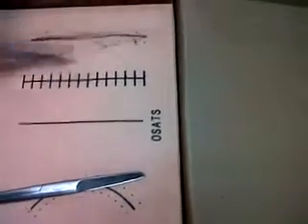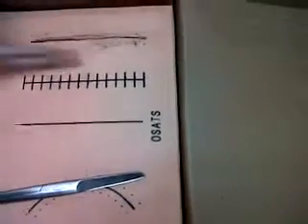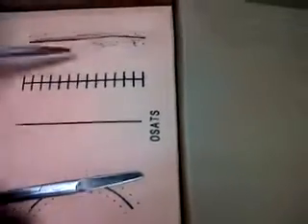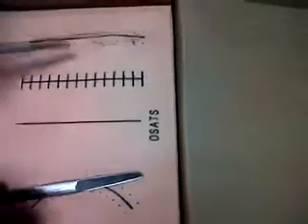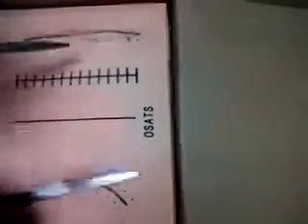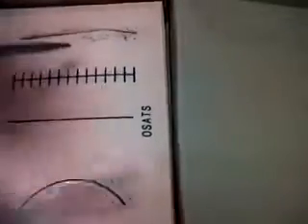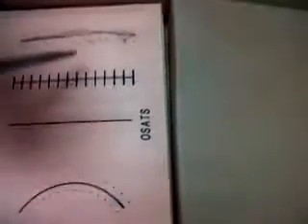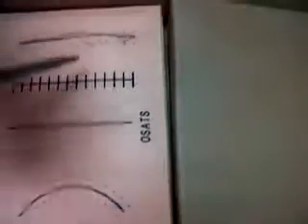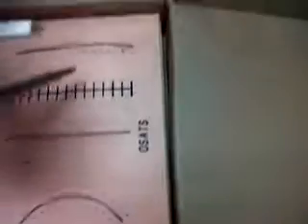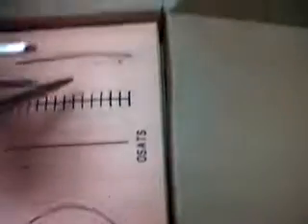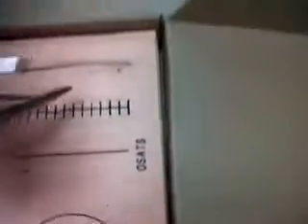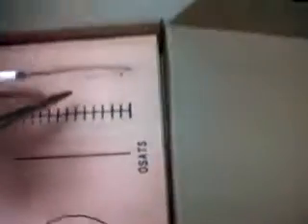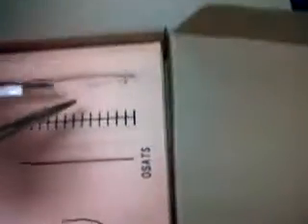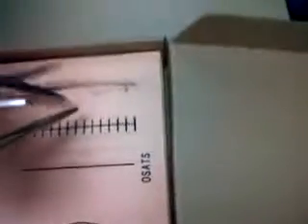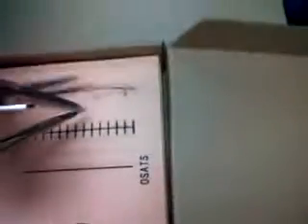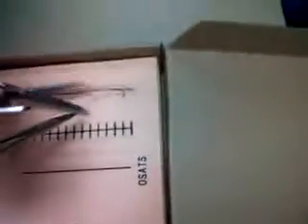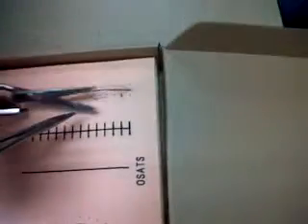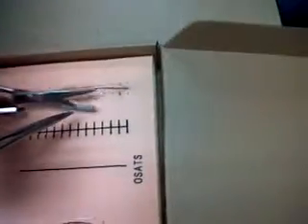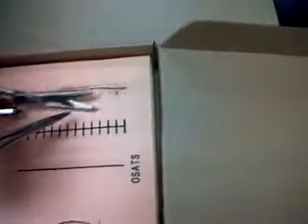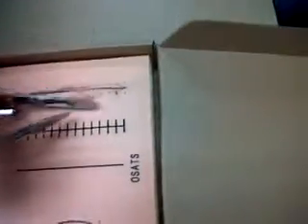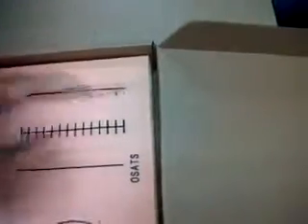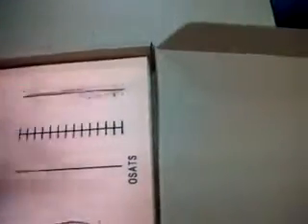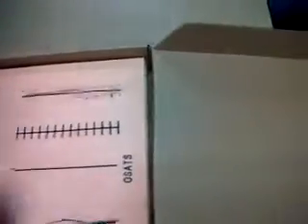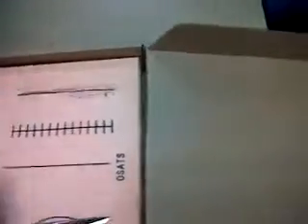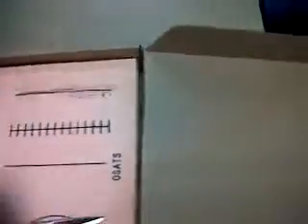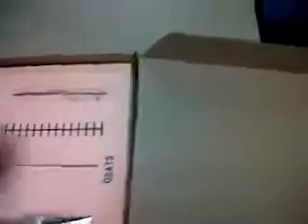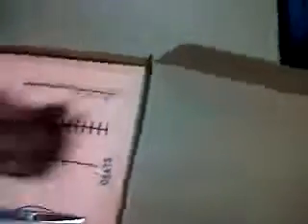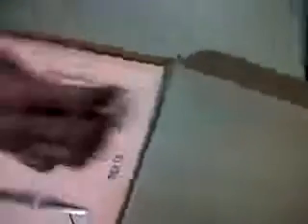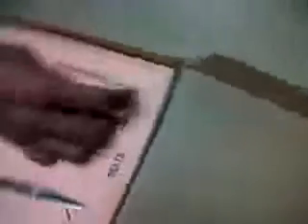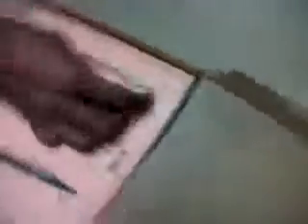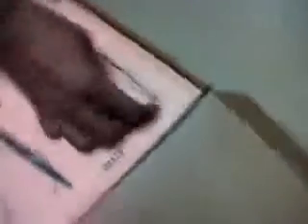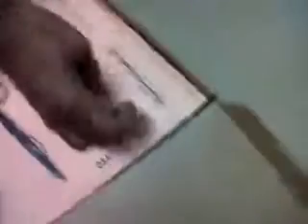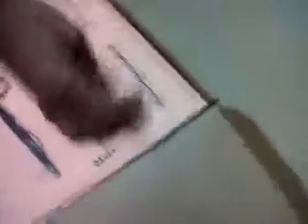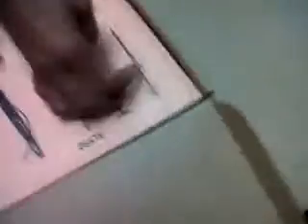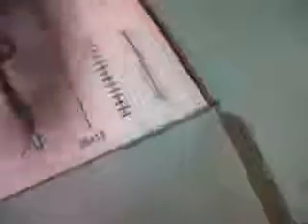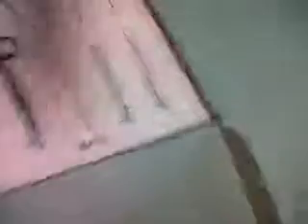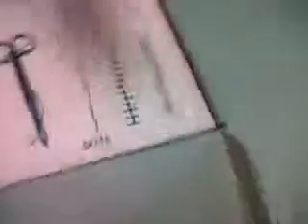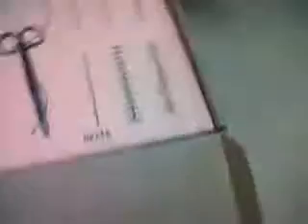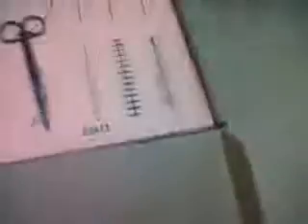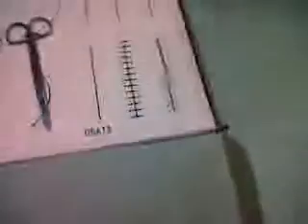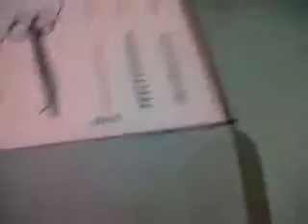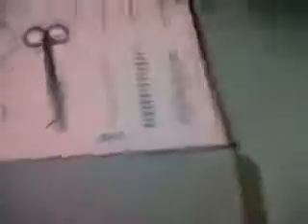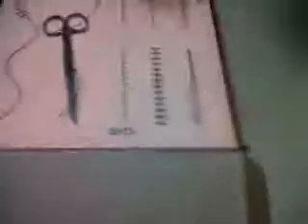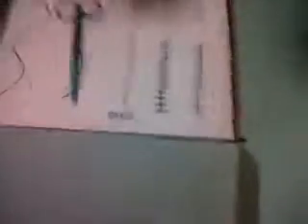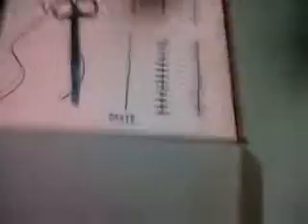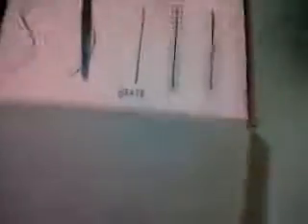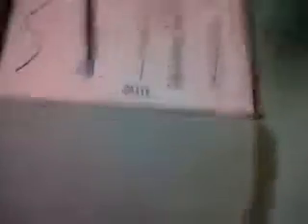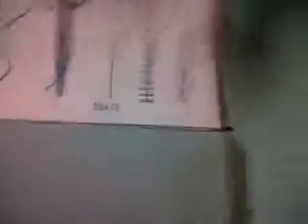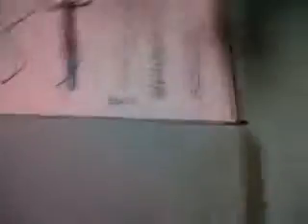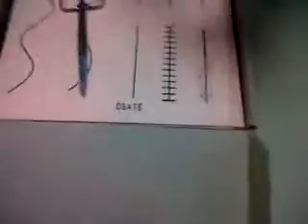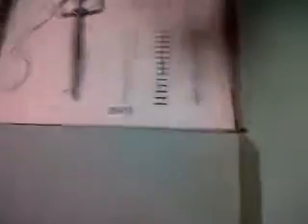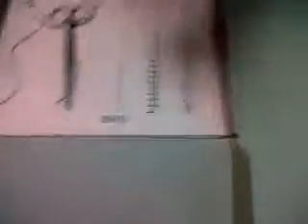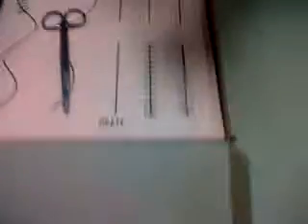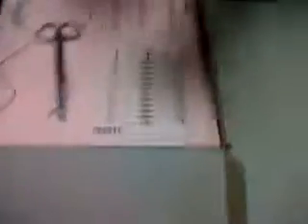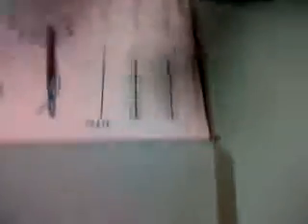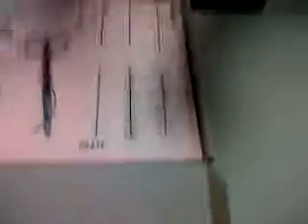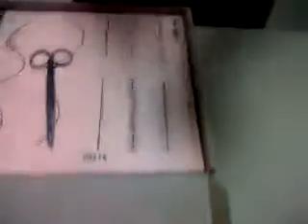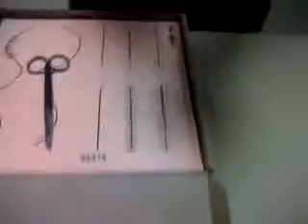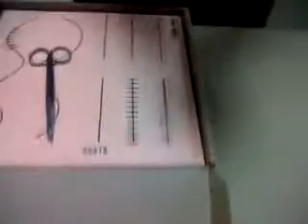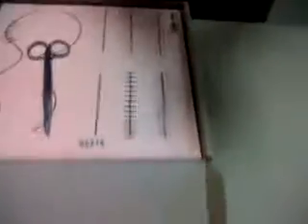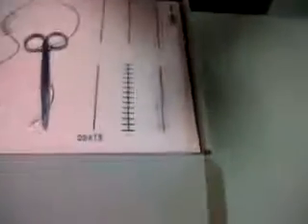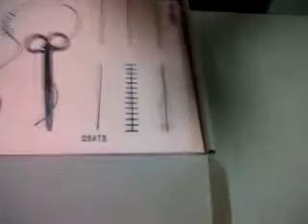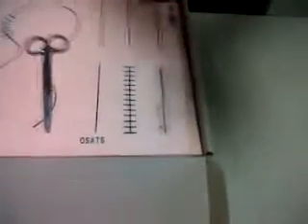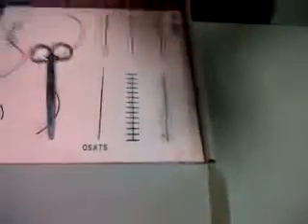Hold it and again cut. Vertical mattress, horizontal mattress — so now all of you can practice.